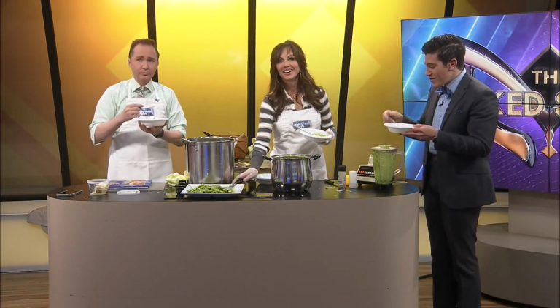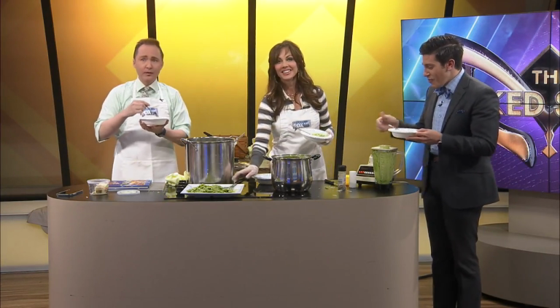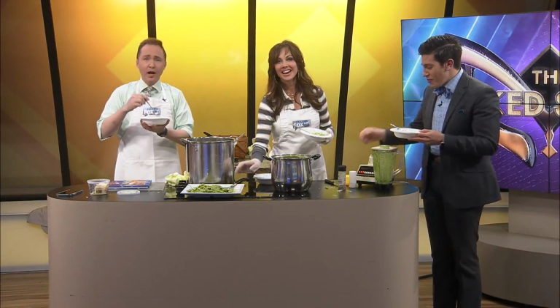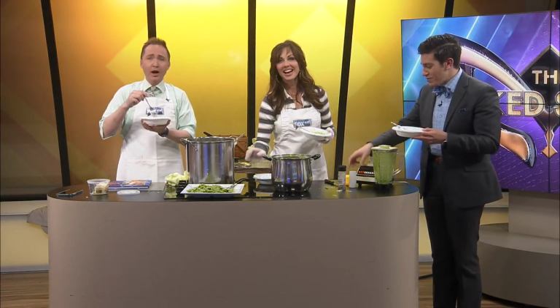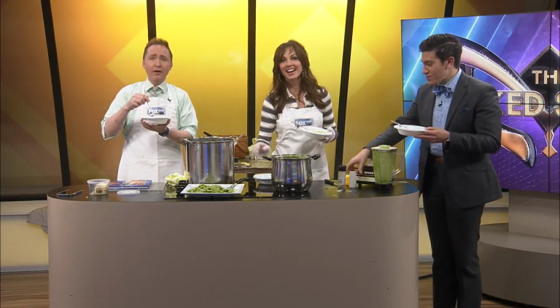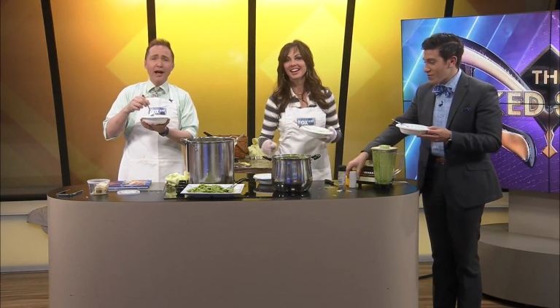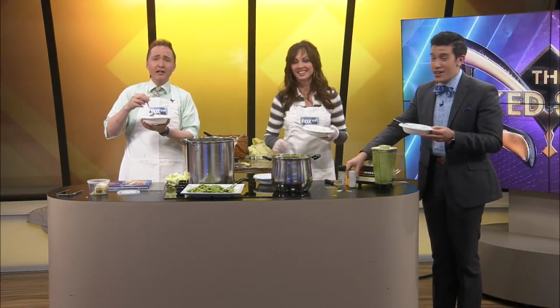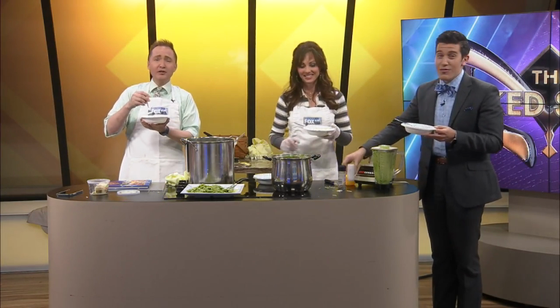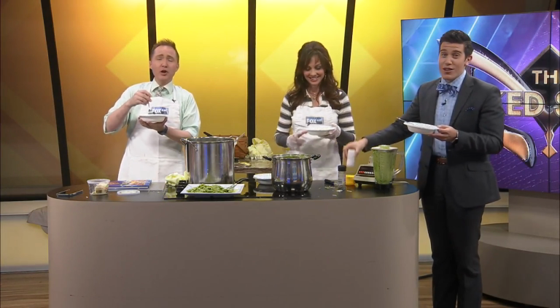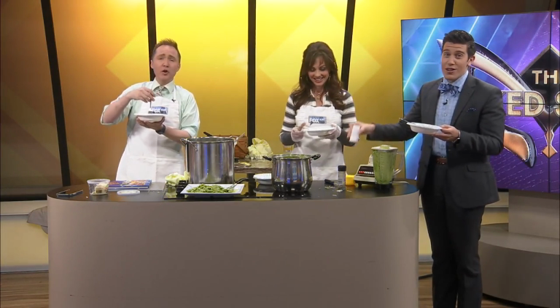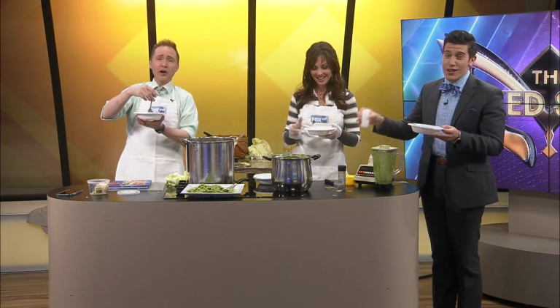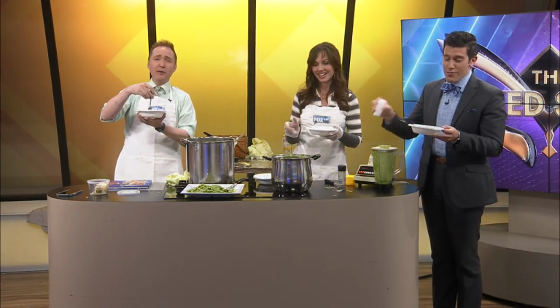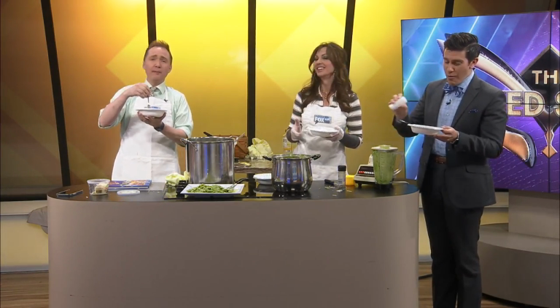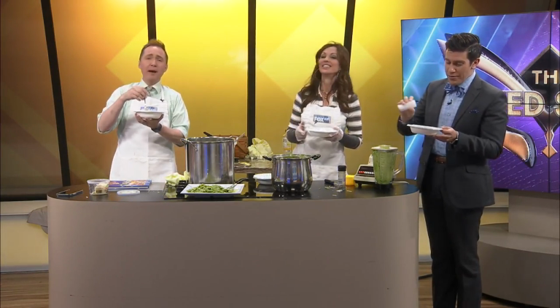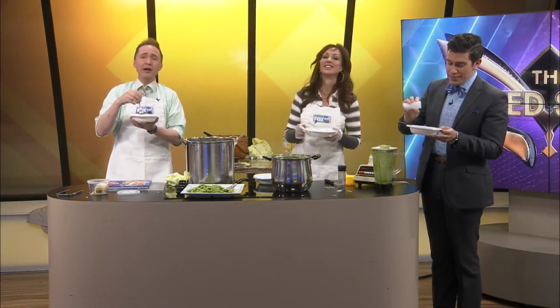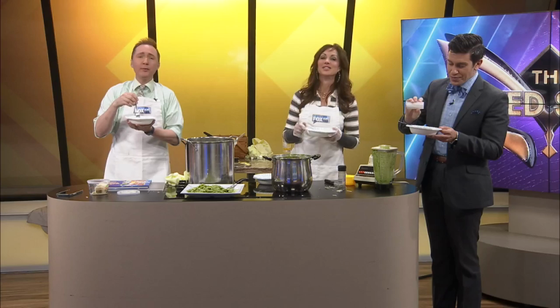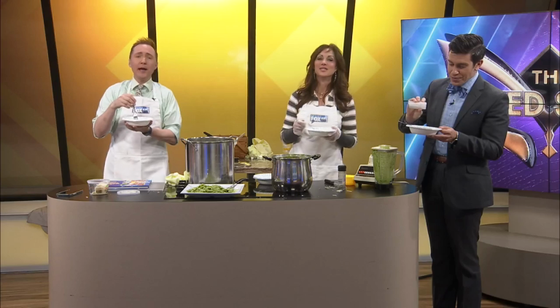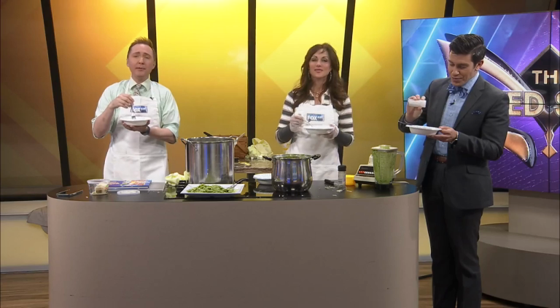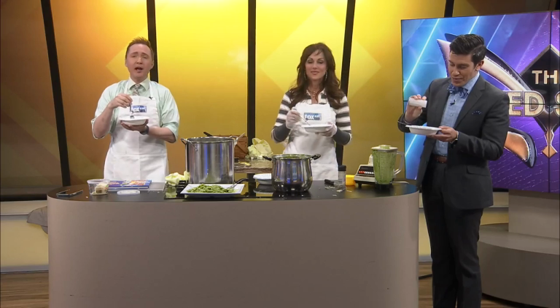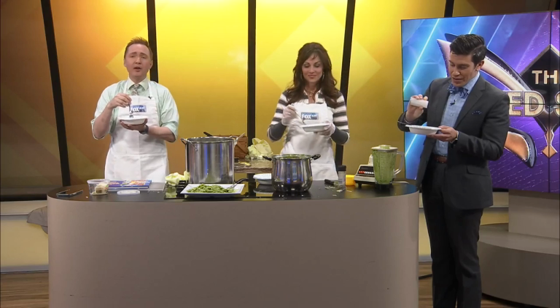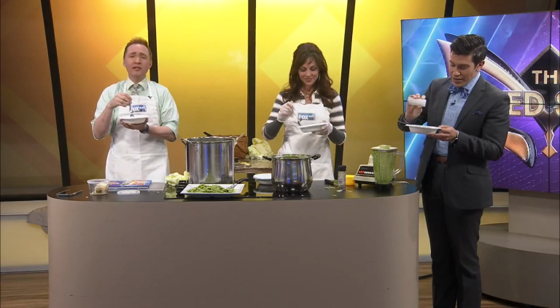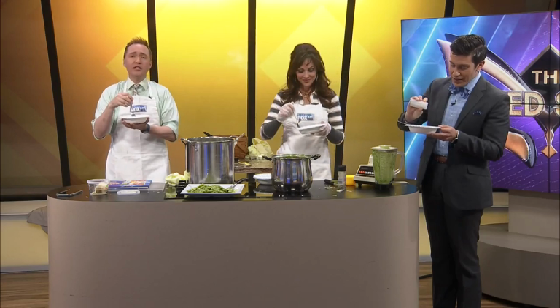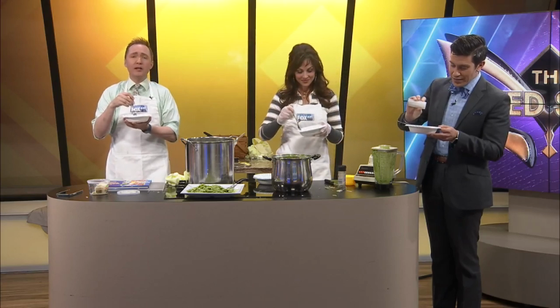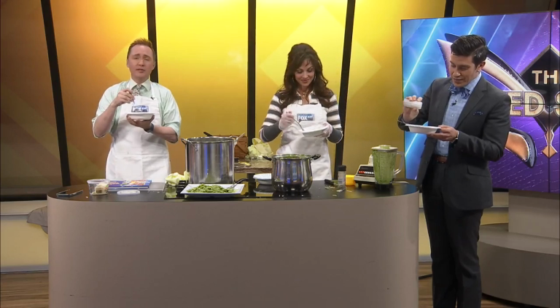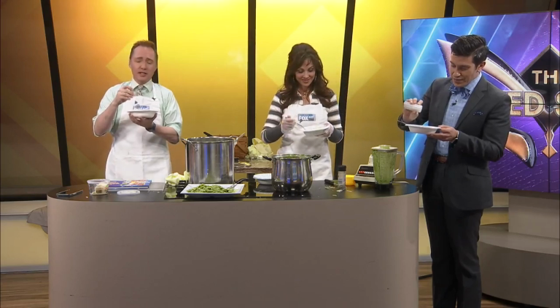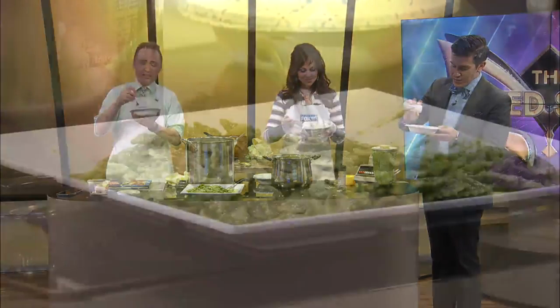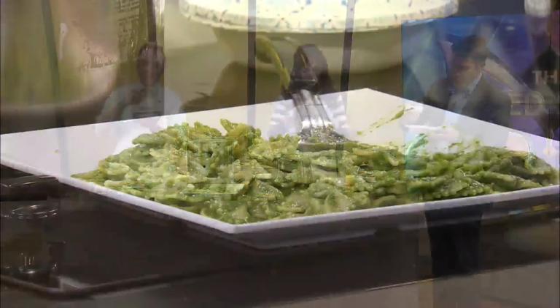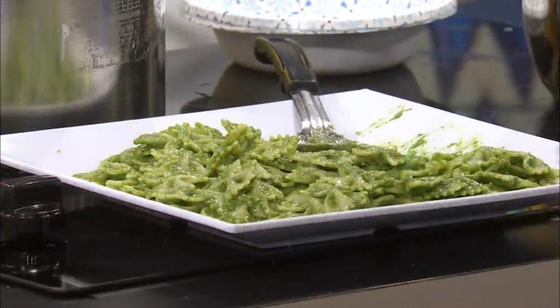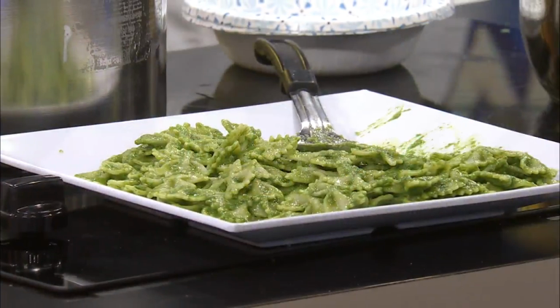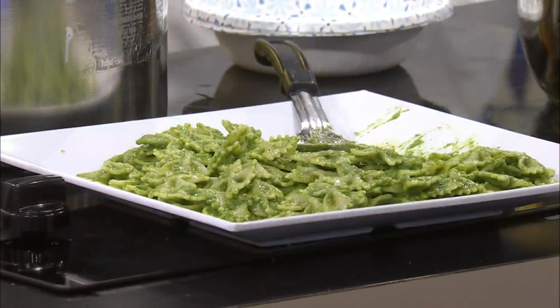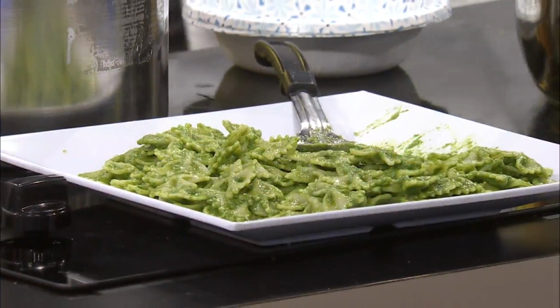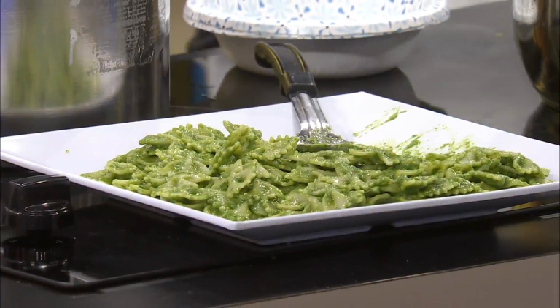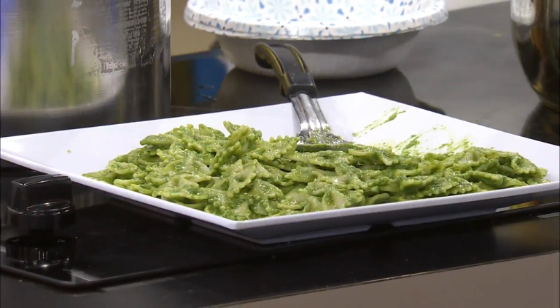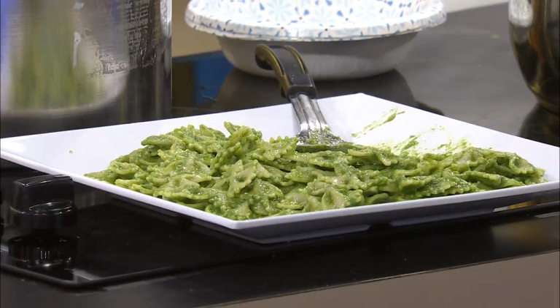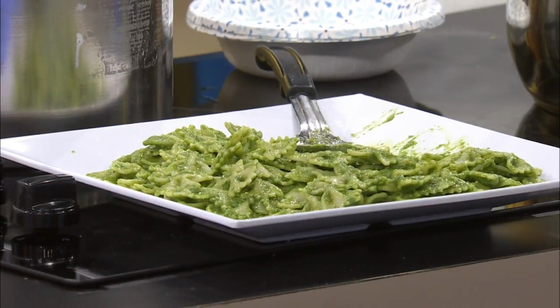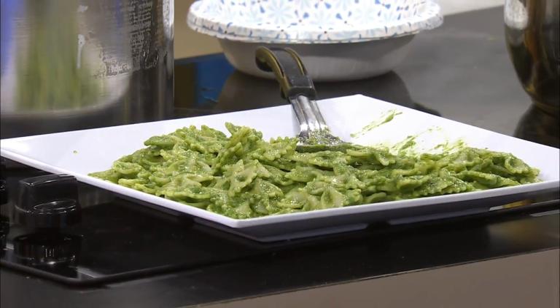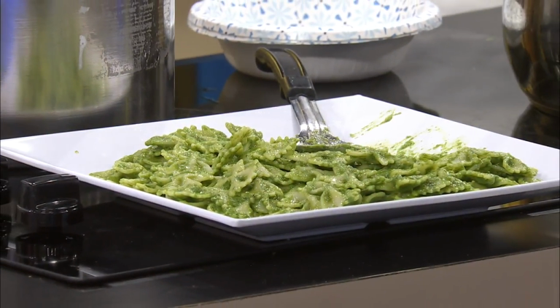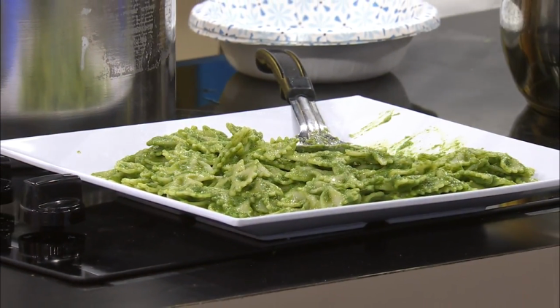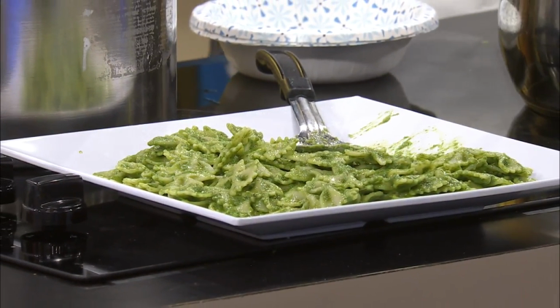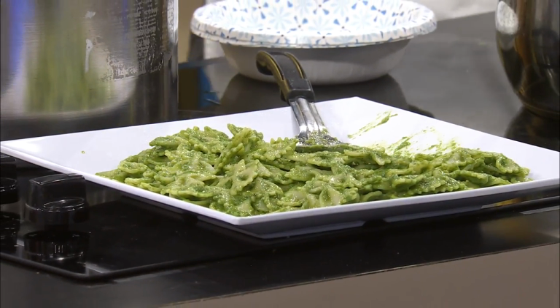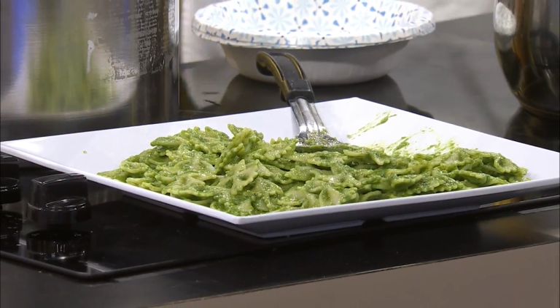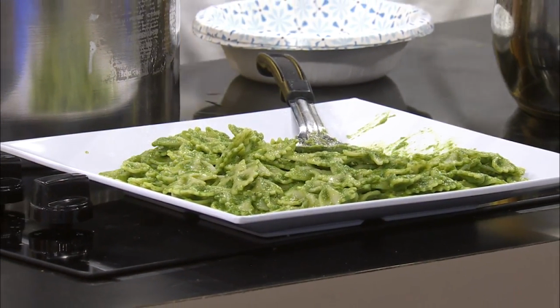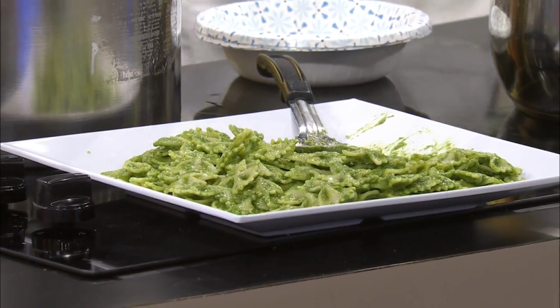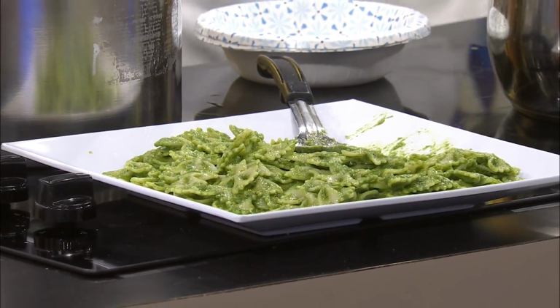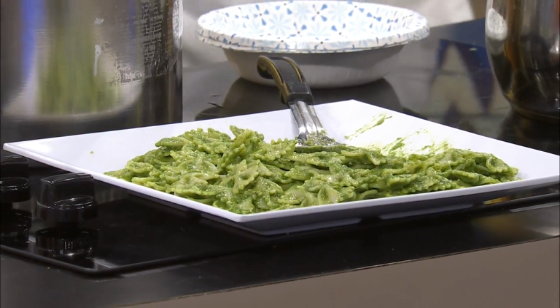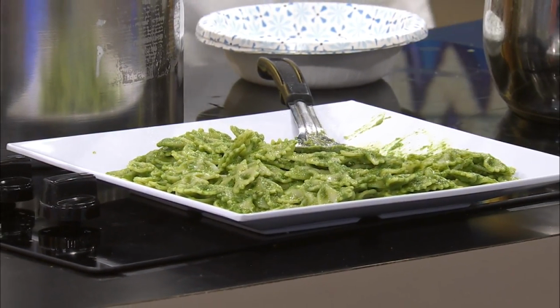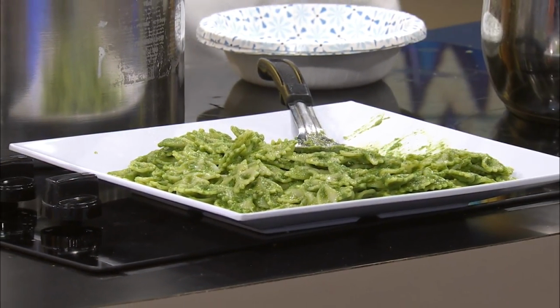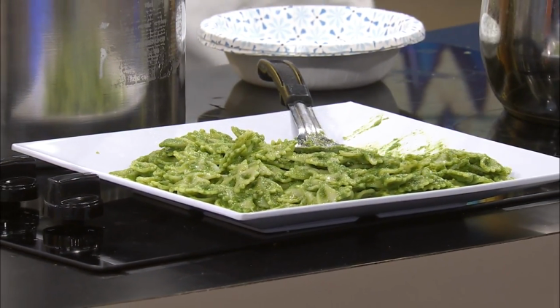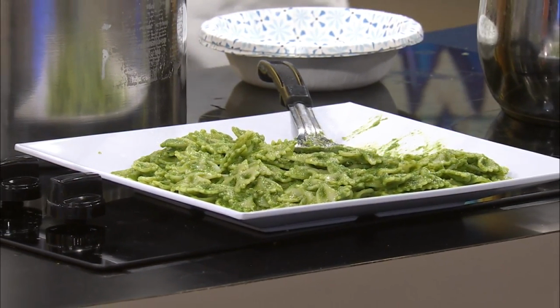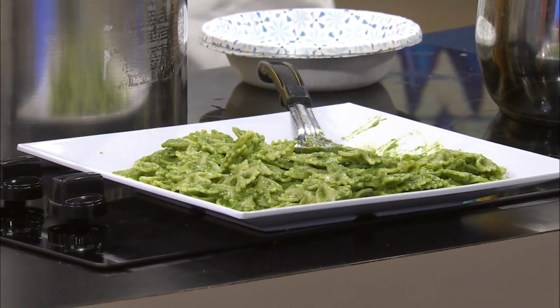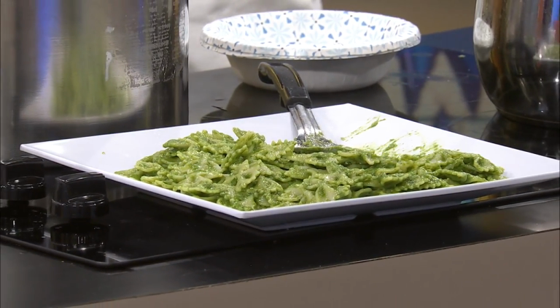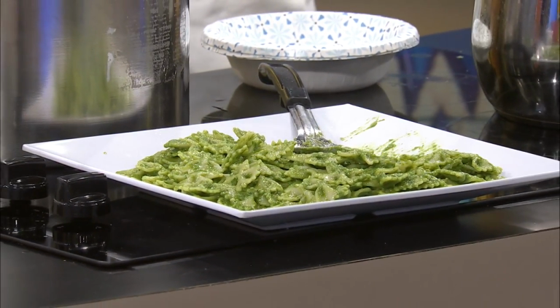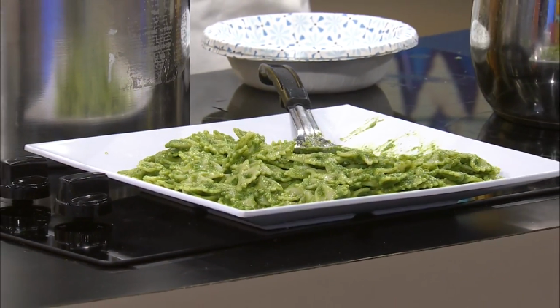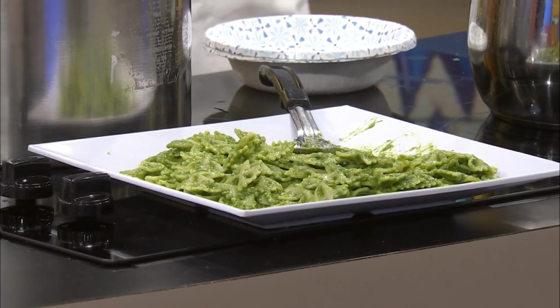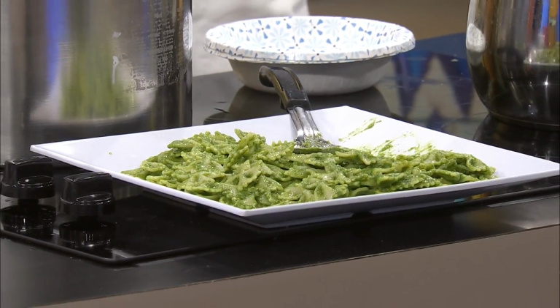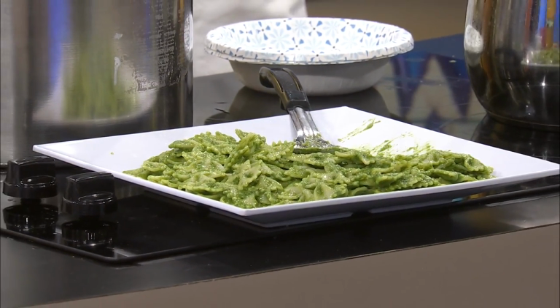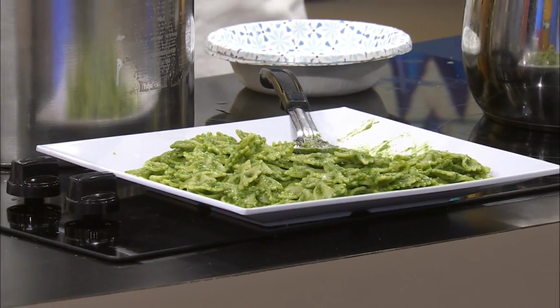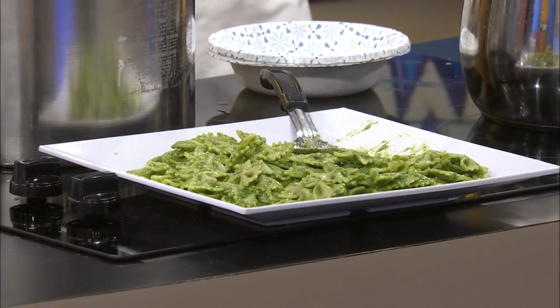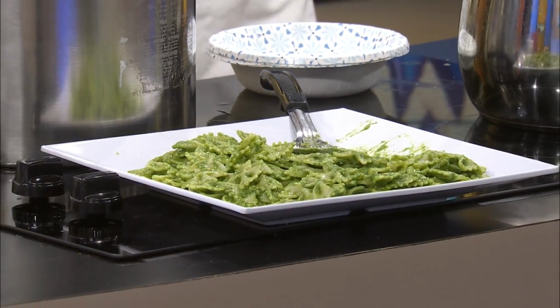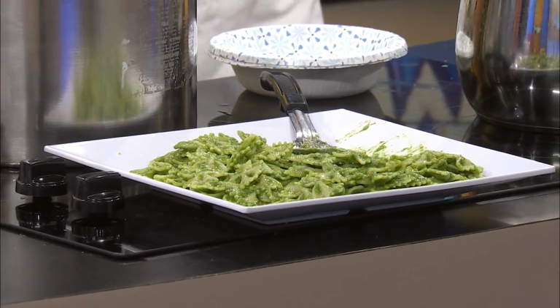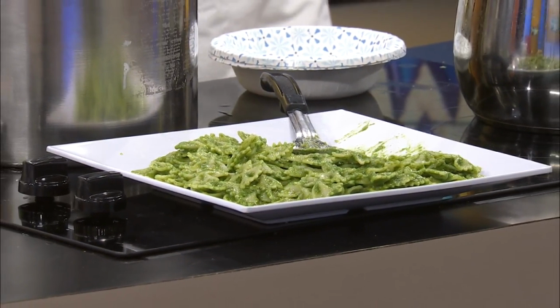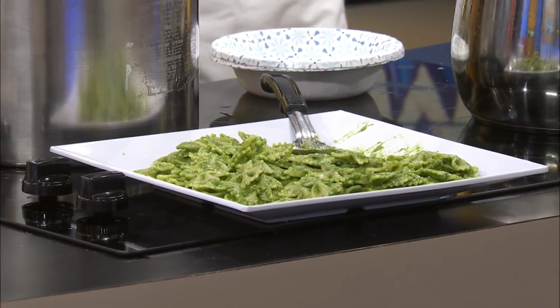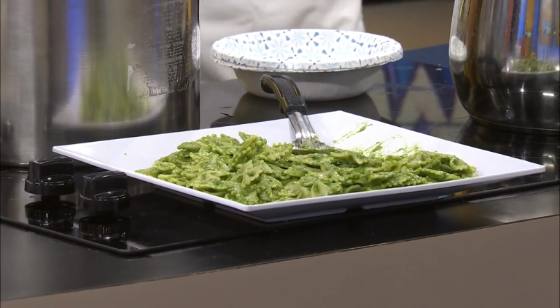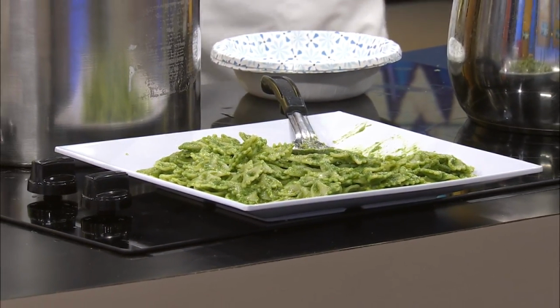Okay. All right. Don't go anywhere. Michael Babcock with TMZ is coming up next. If you can pry this pasta from my hands — you may not be able to.